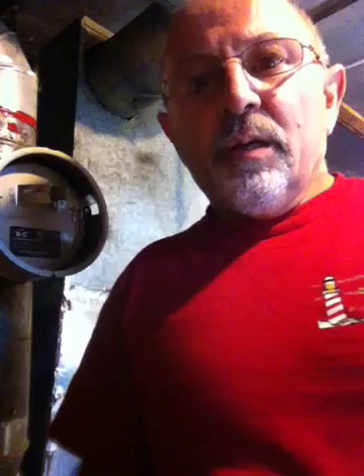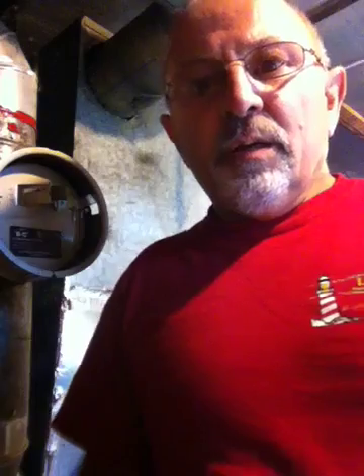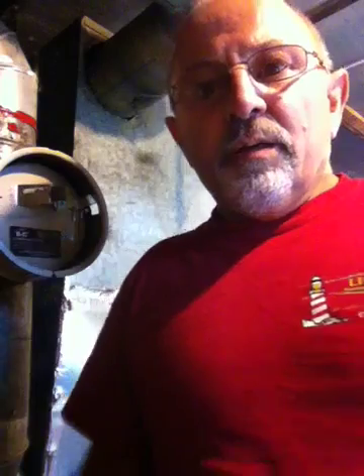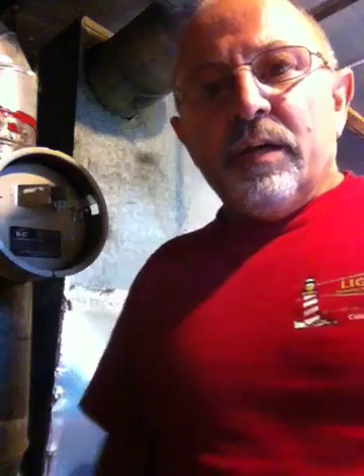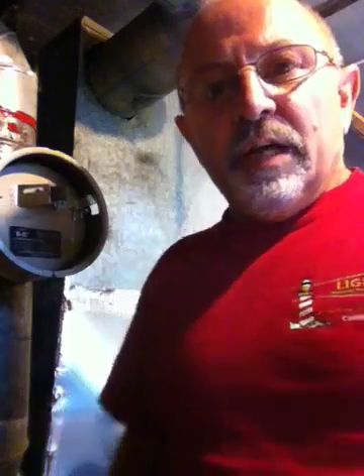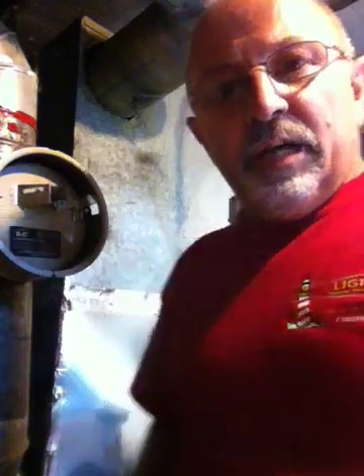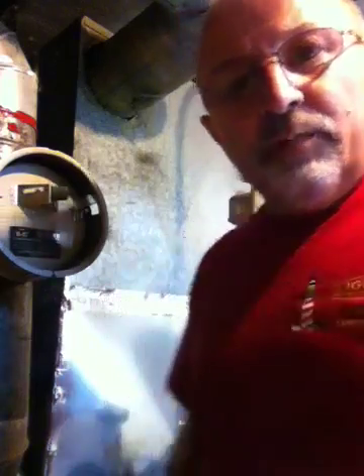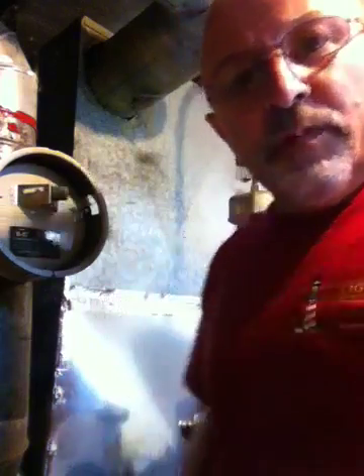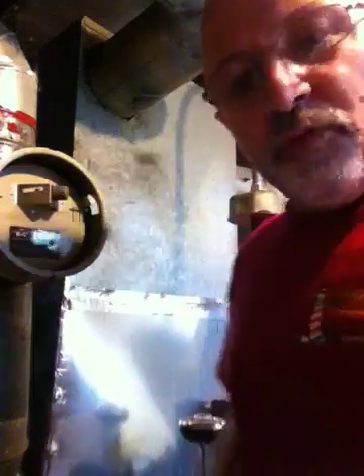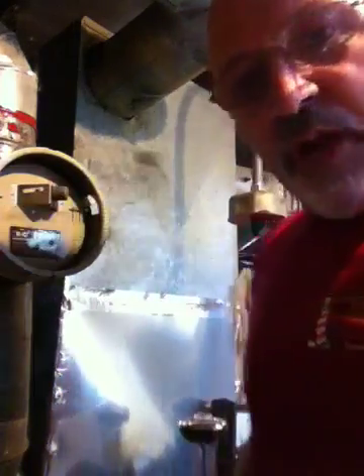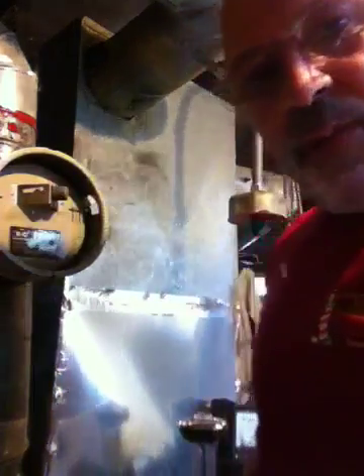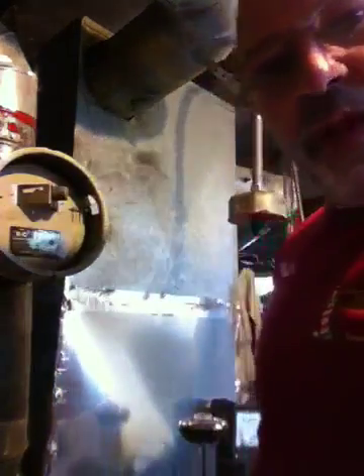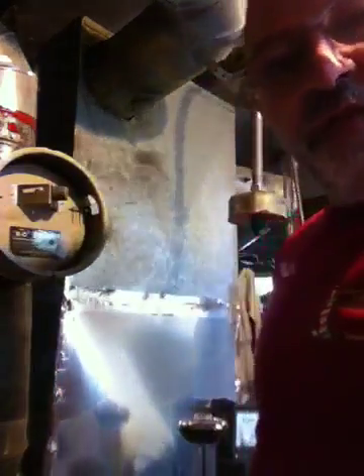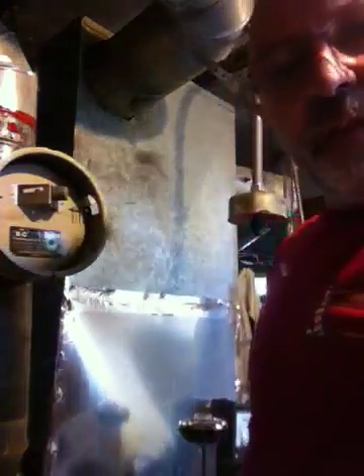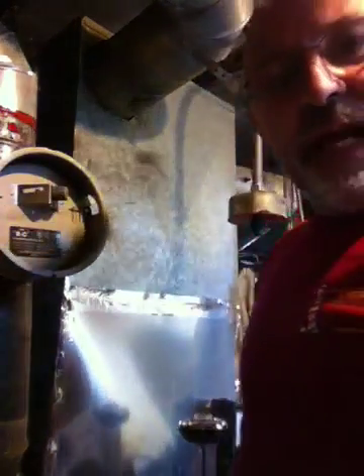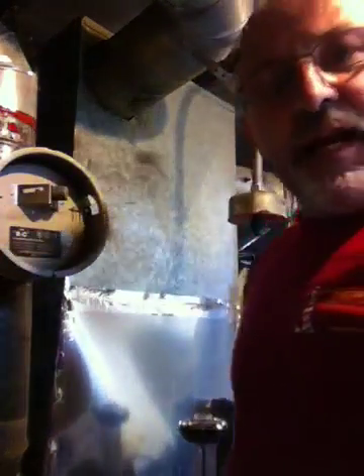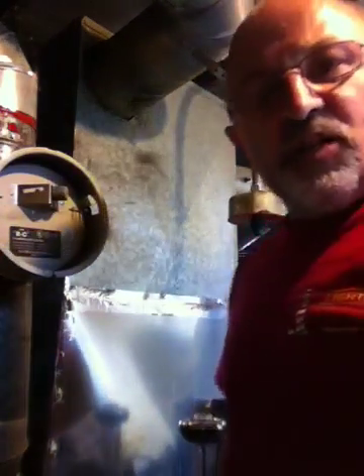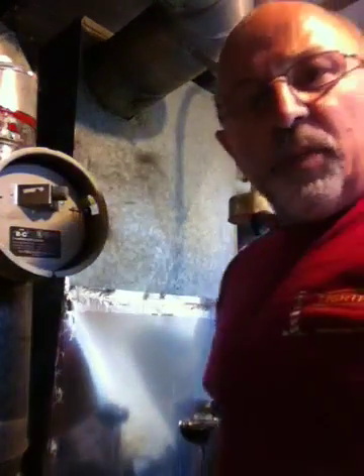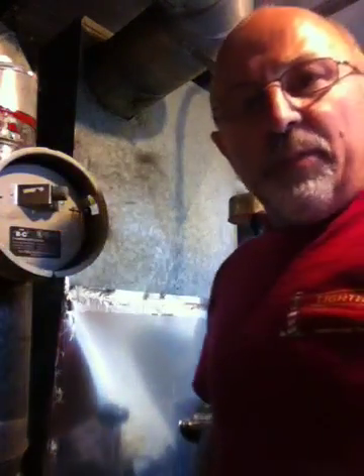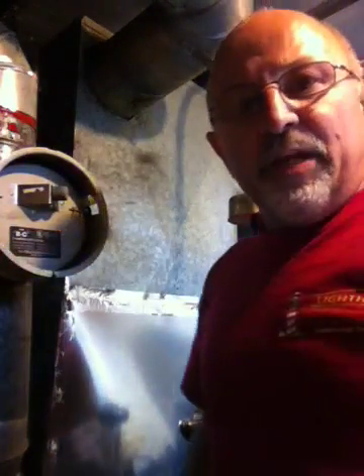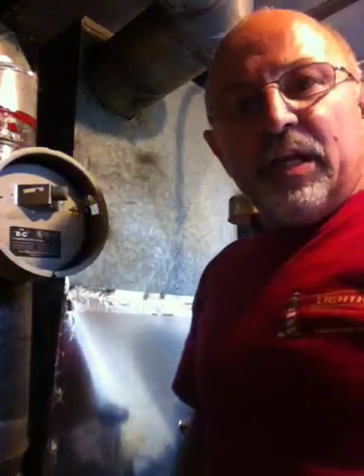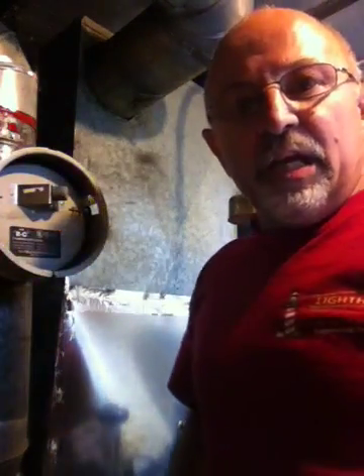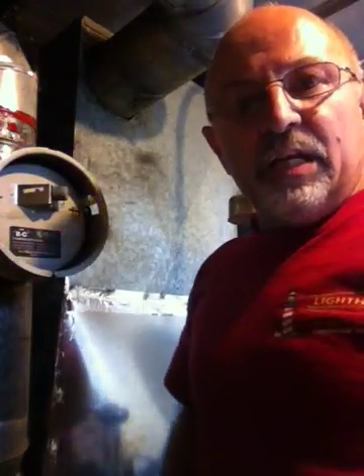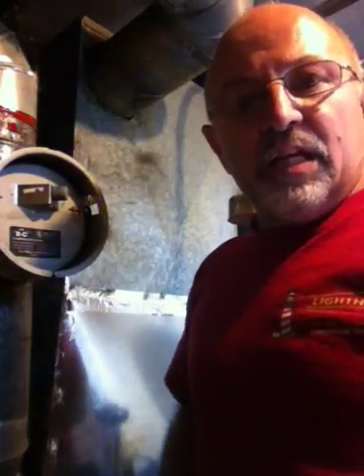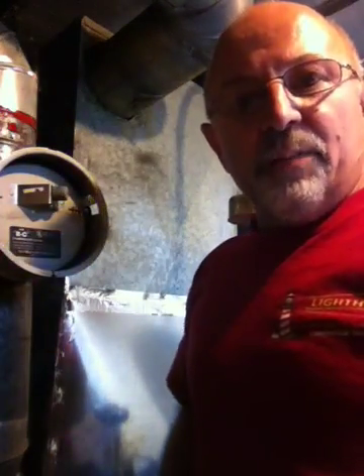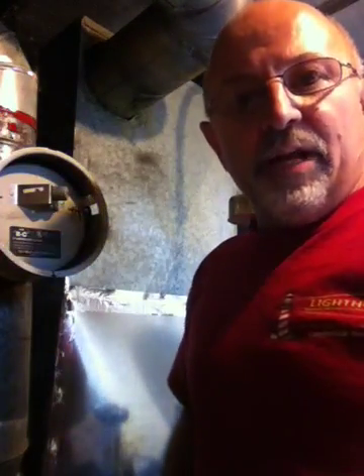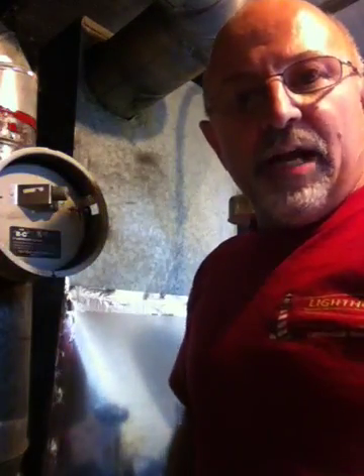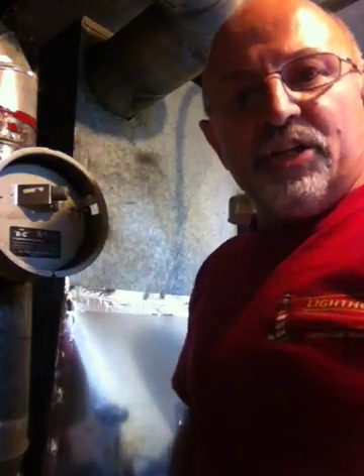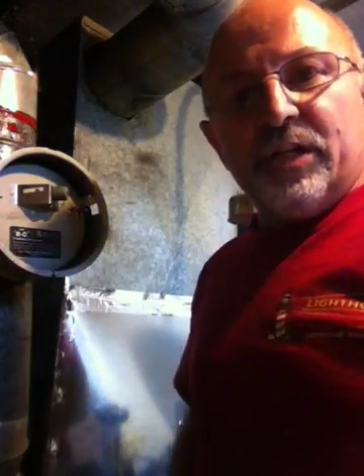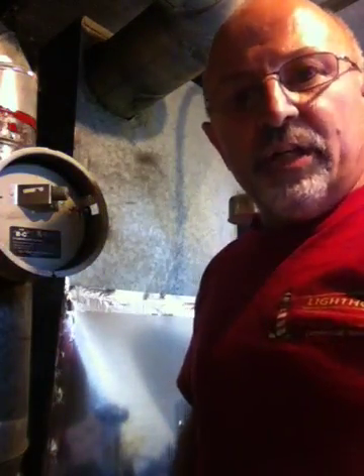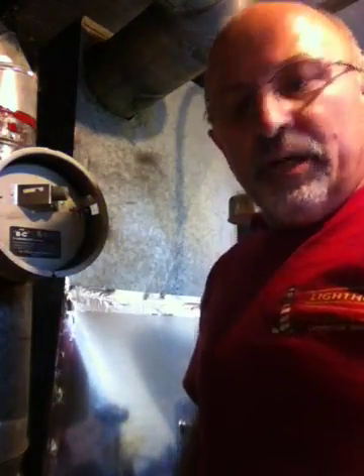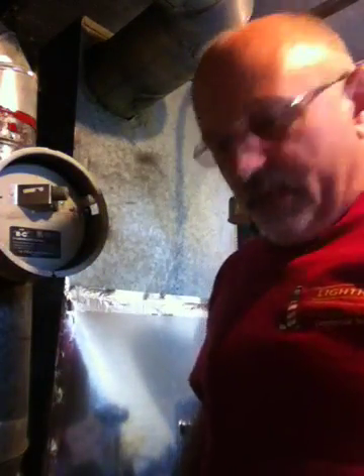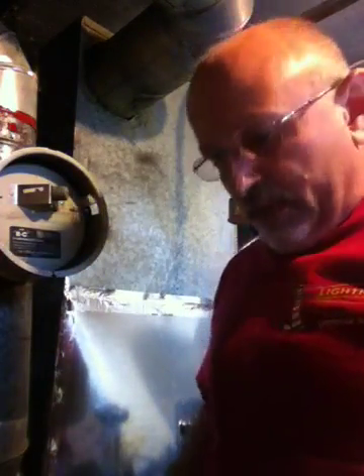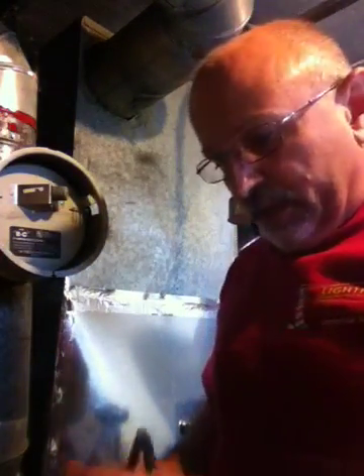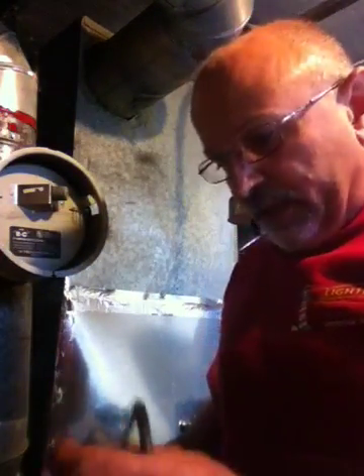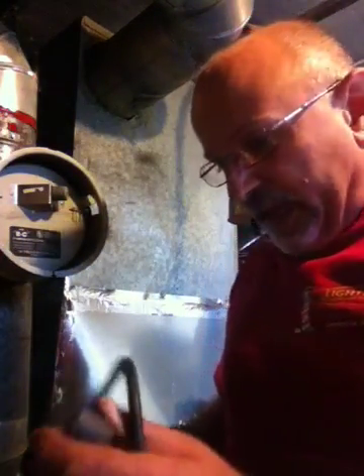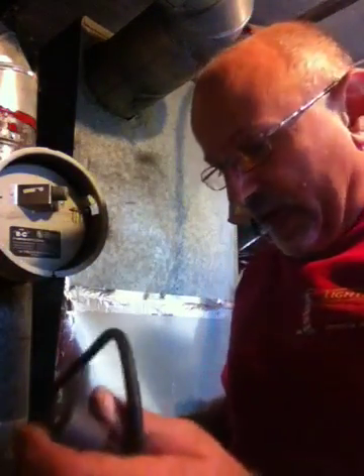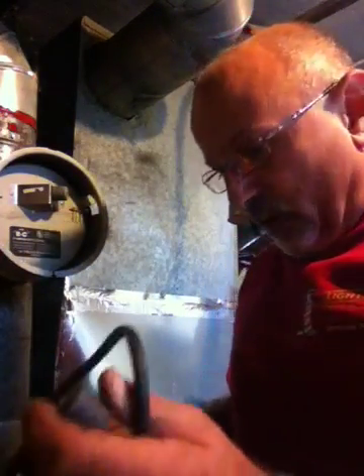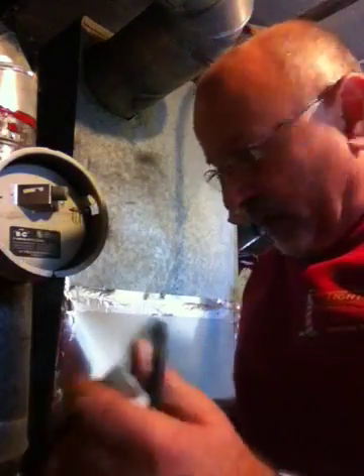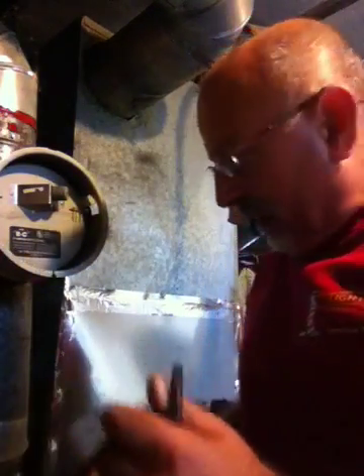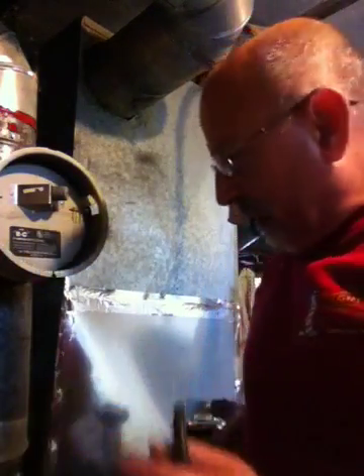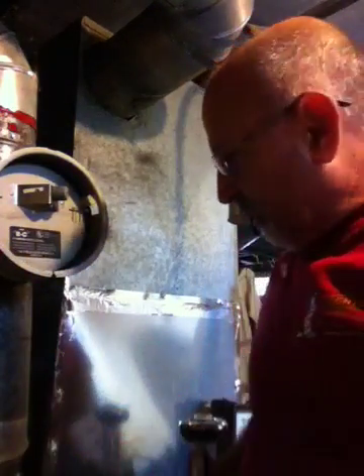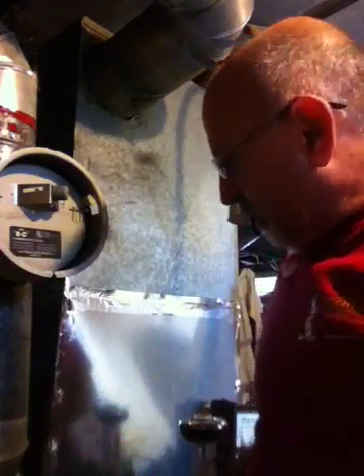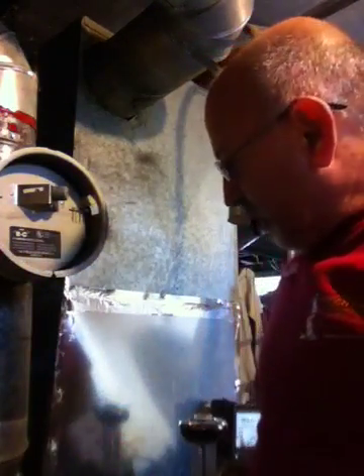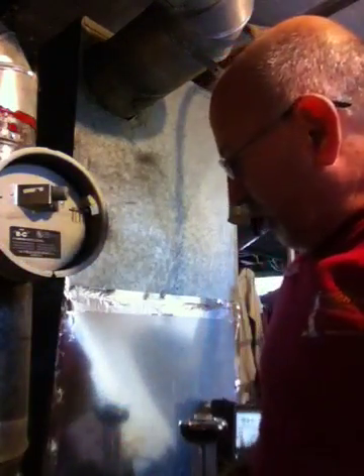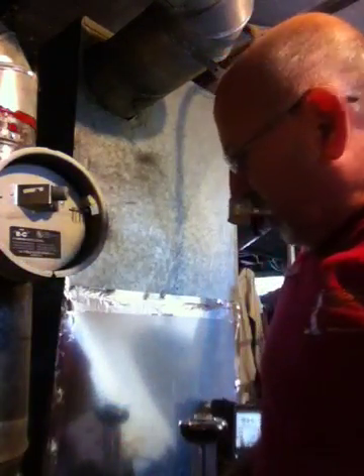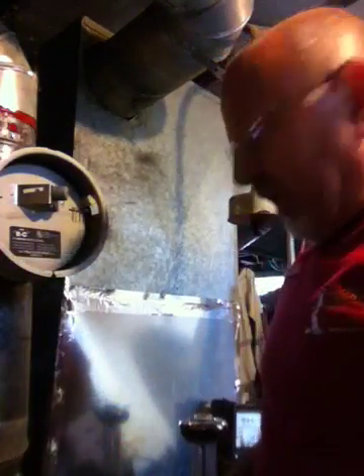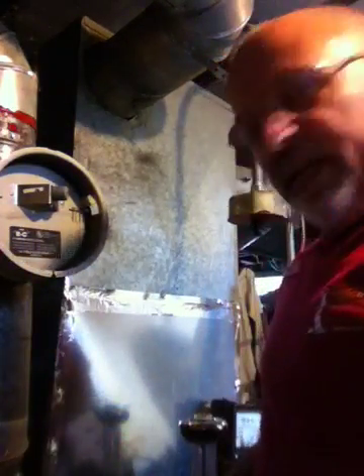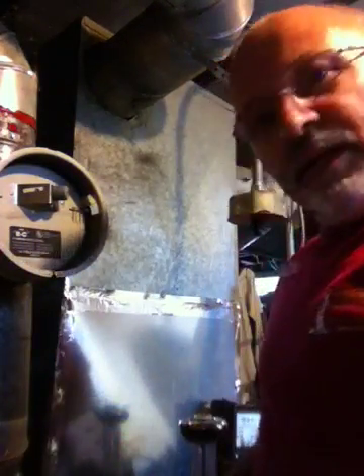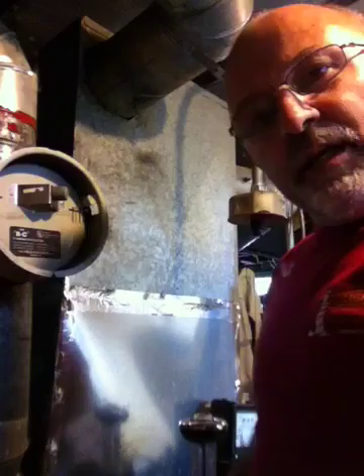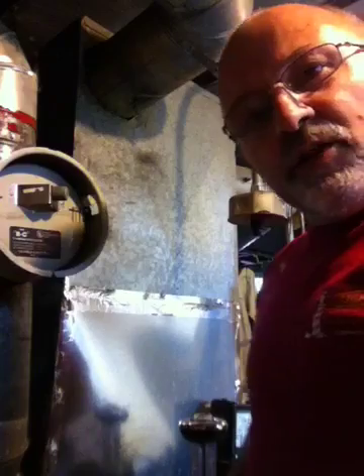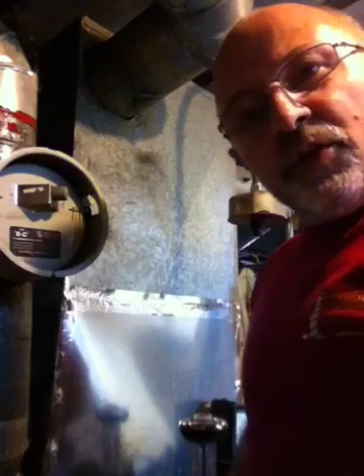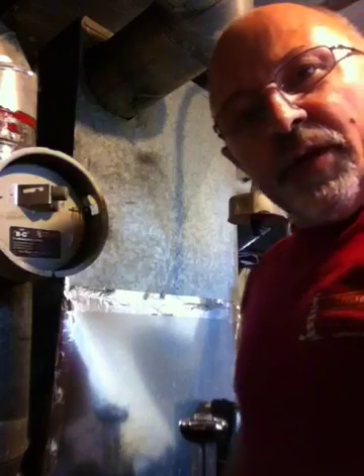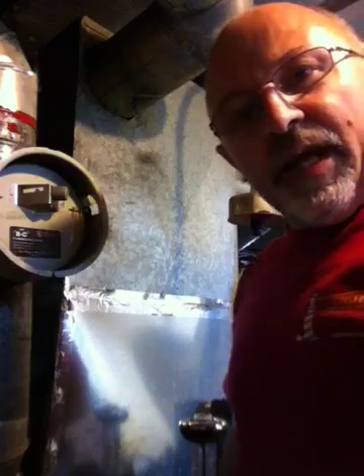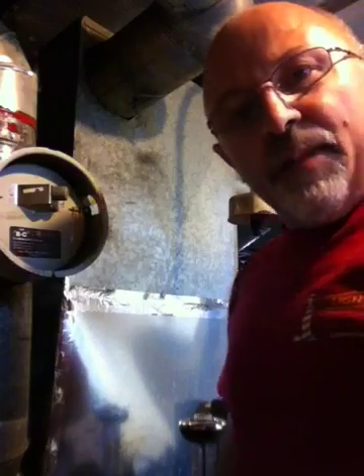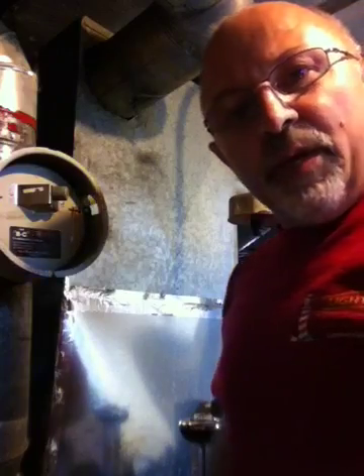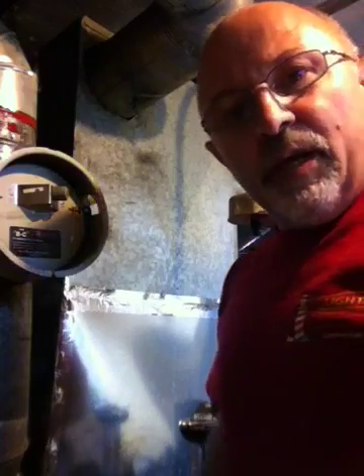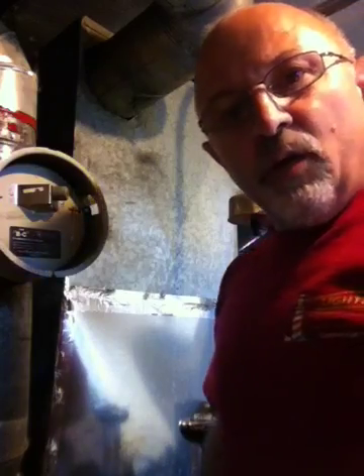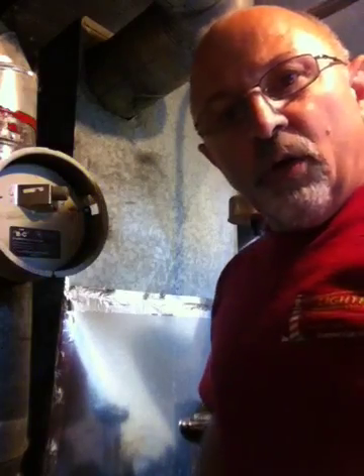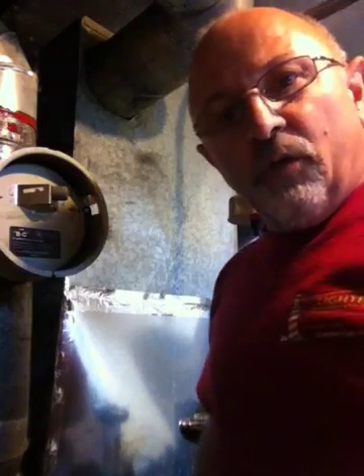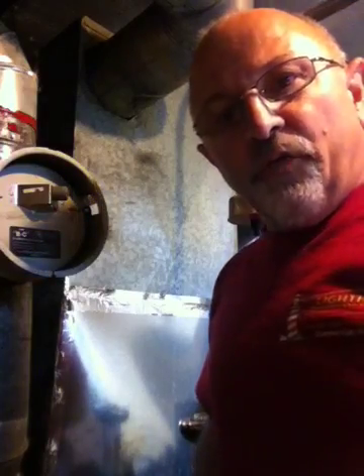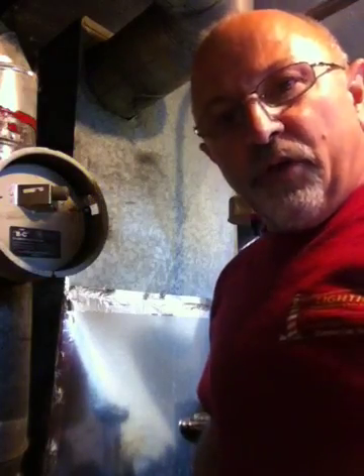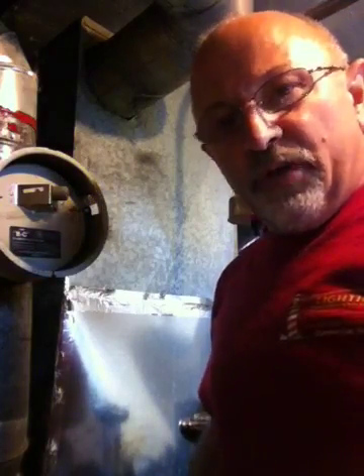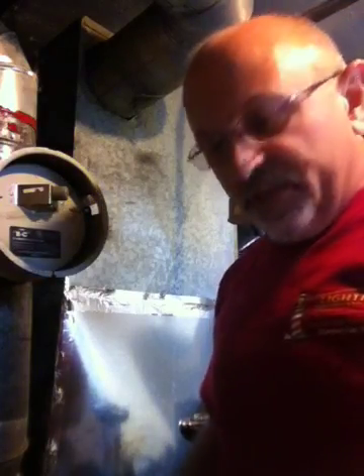Hey, Tom Miller from Lighthouse Plumbing and Heating coming at you. Today we are cleaning and tuning up an oil furnace.